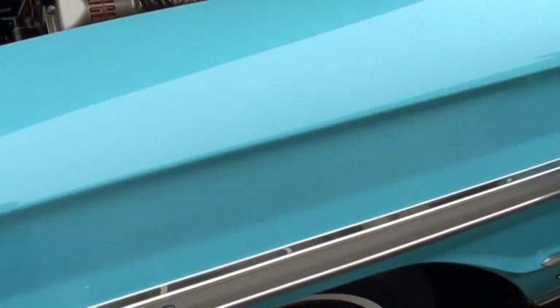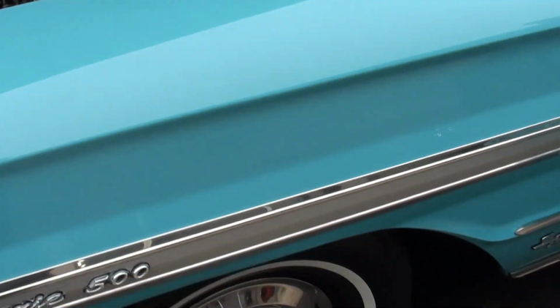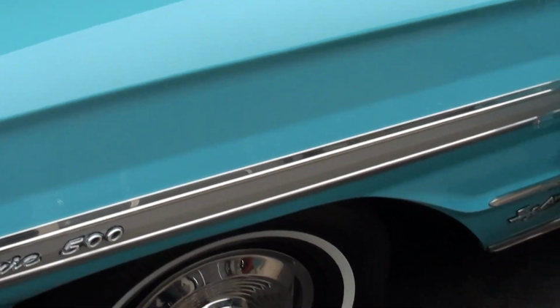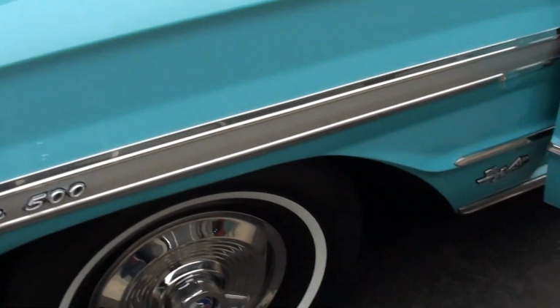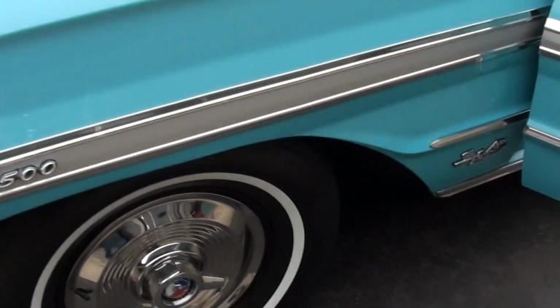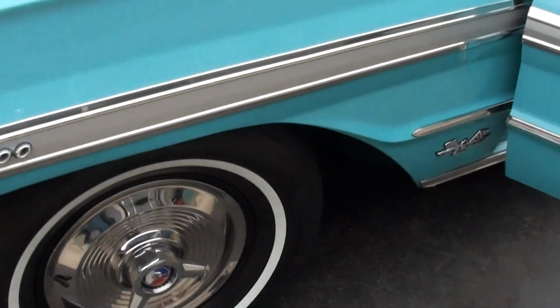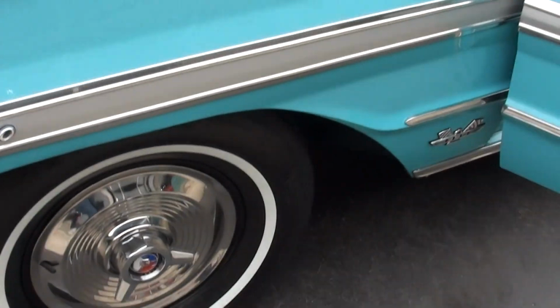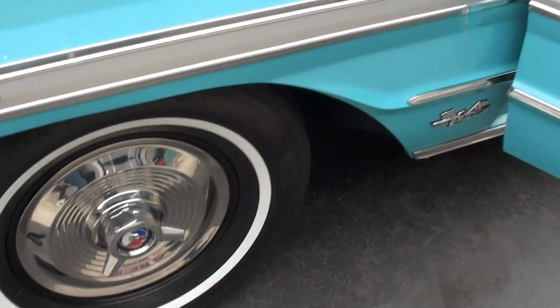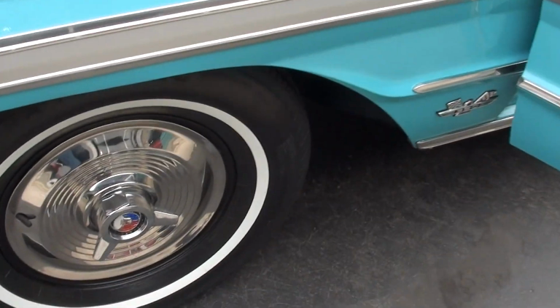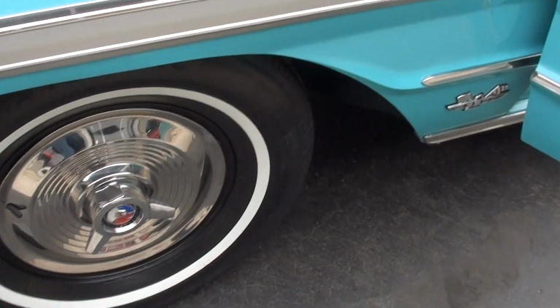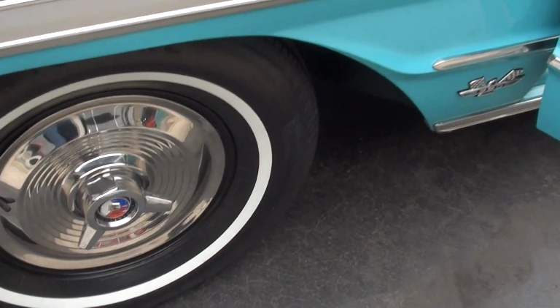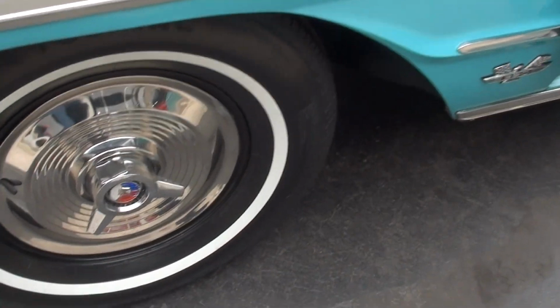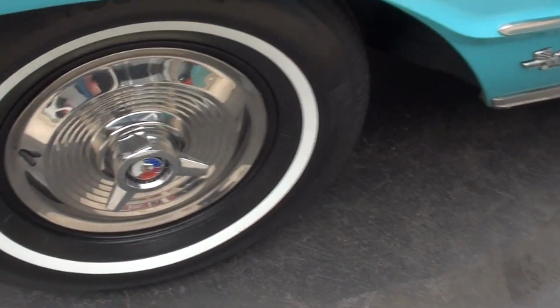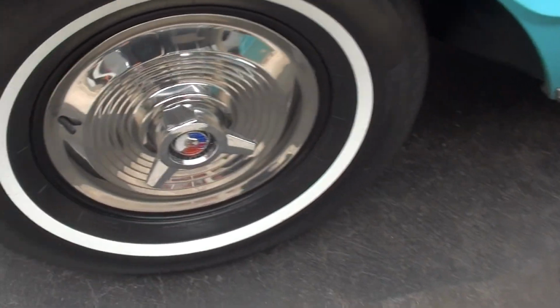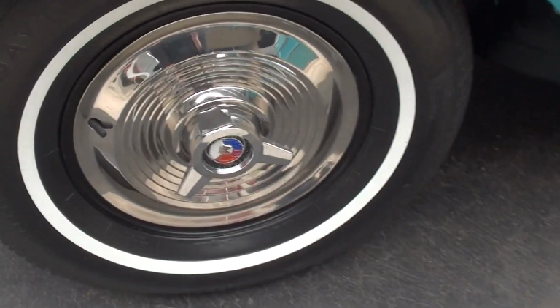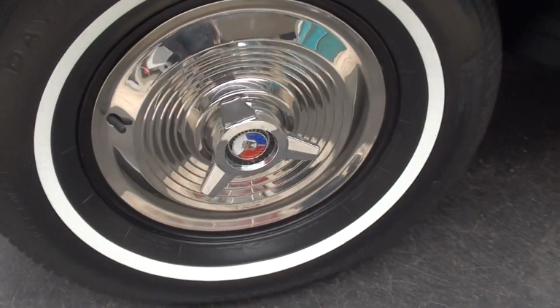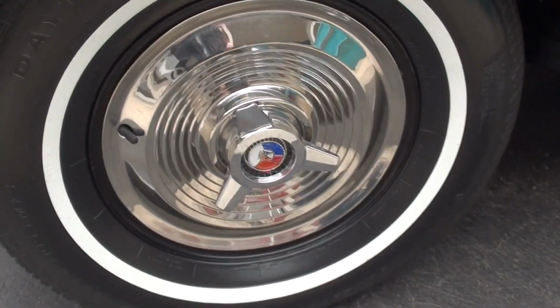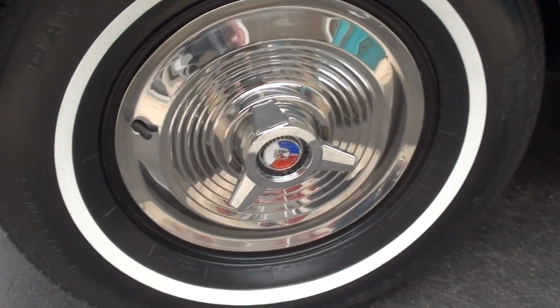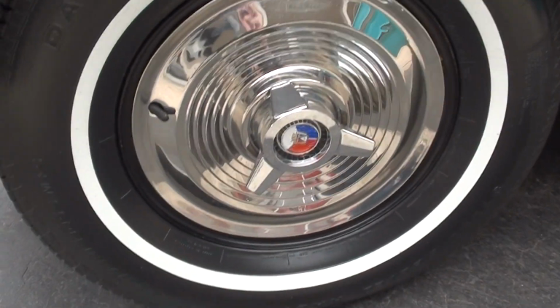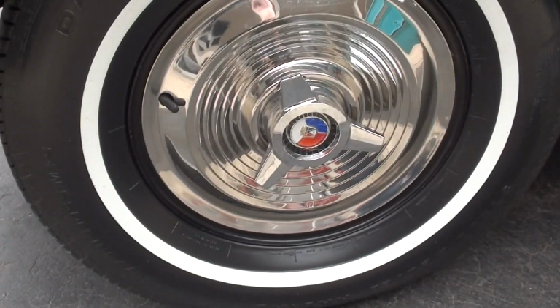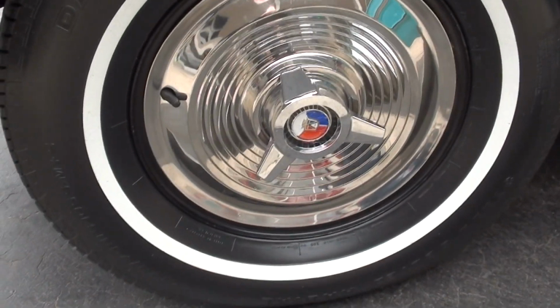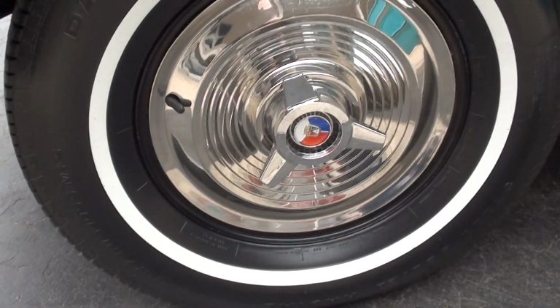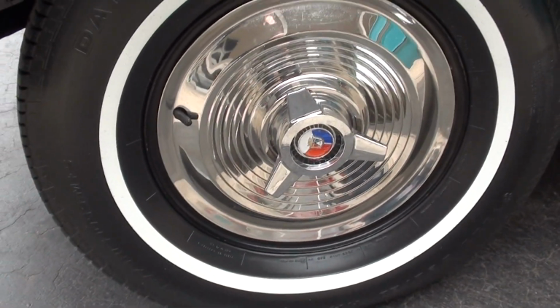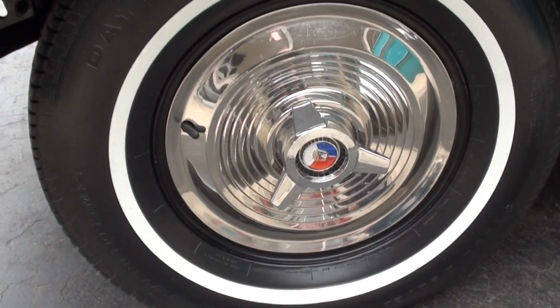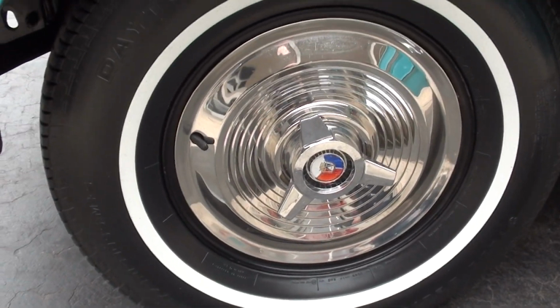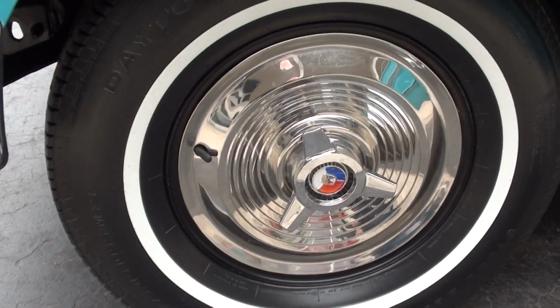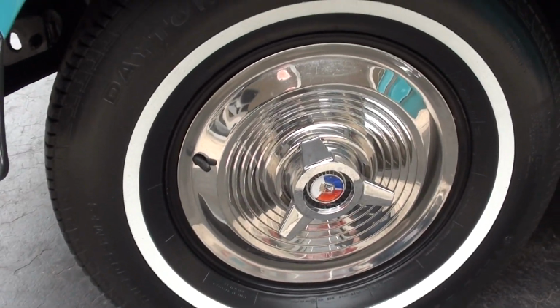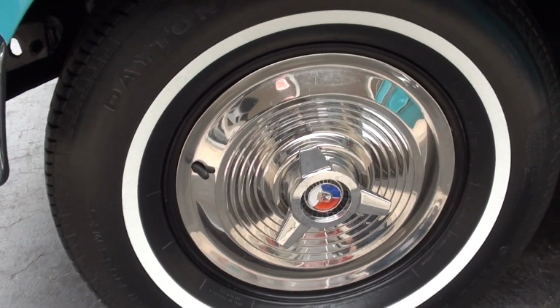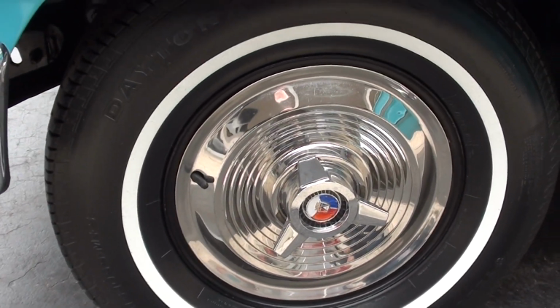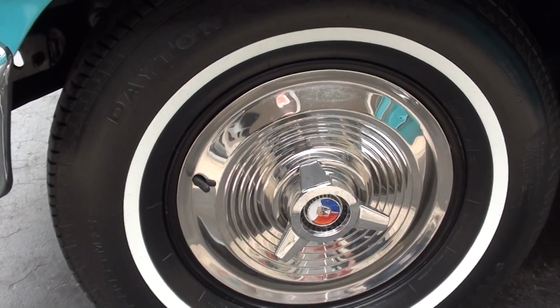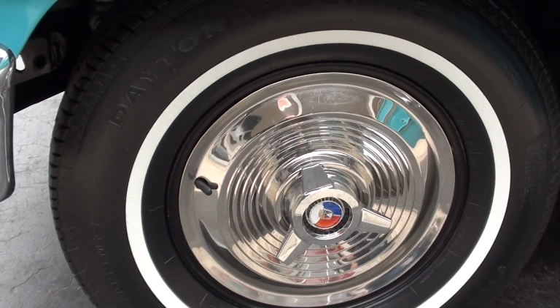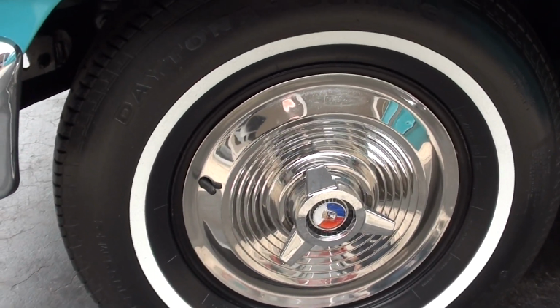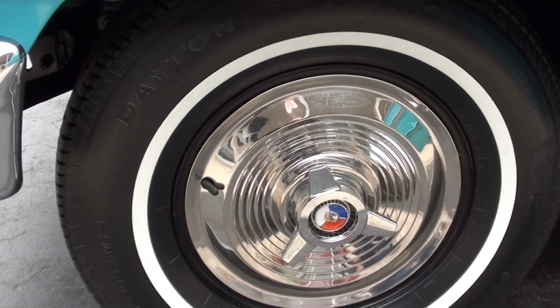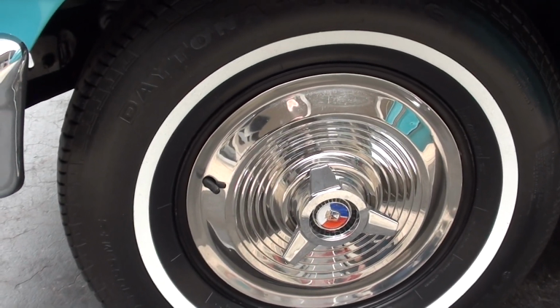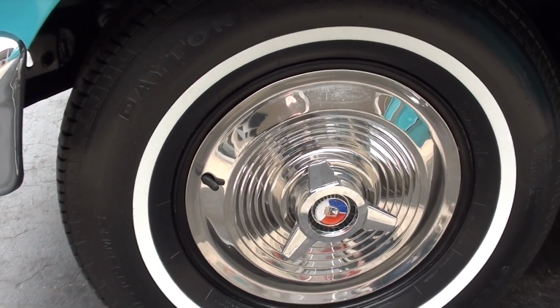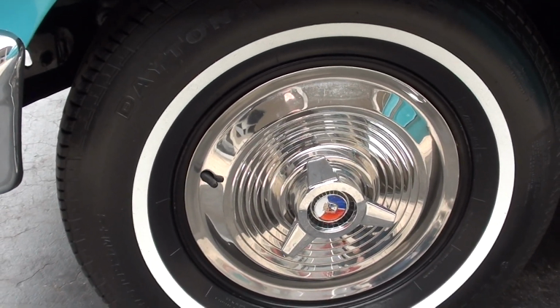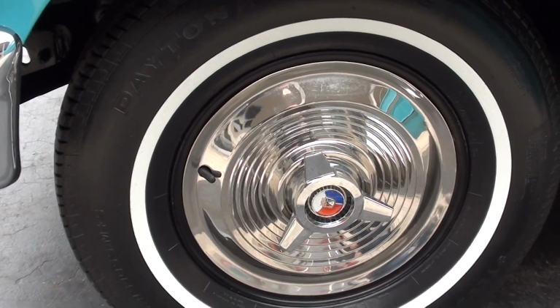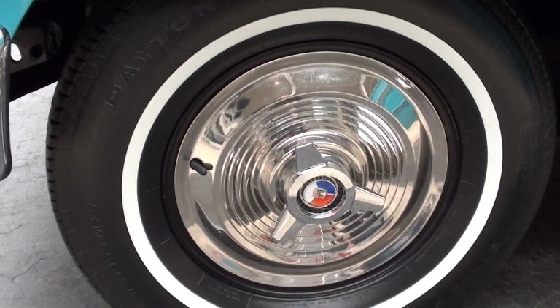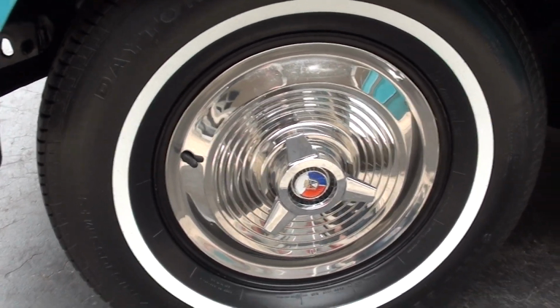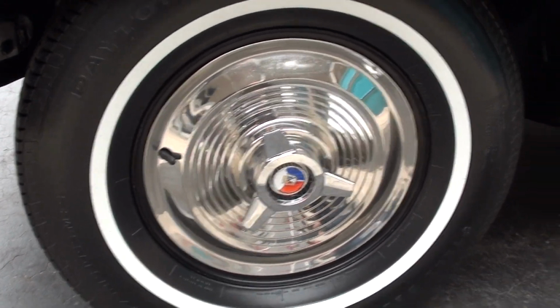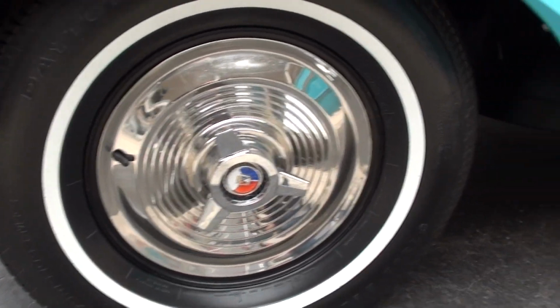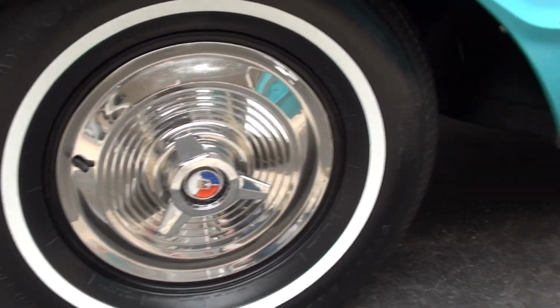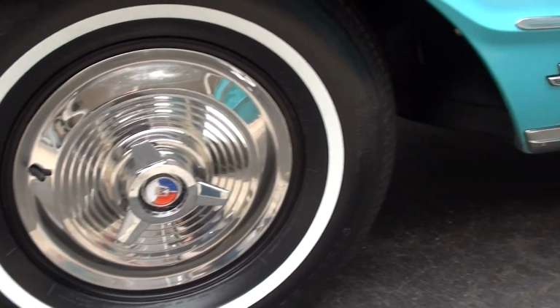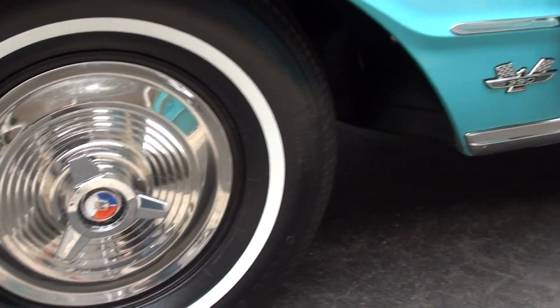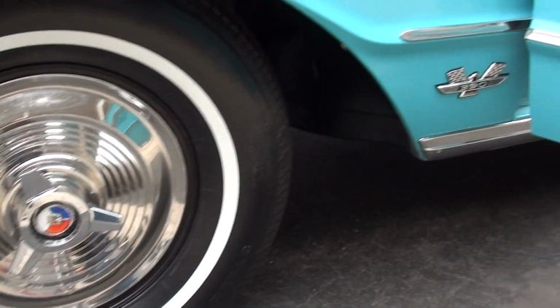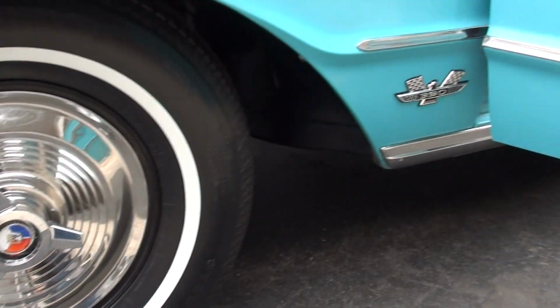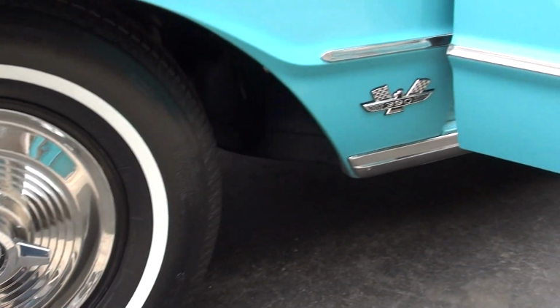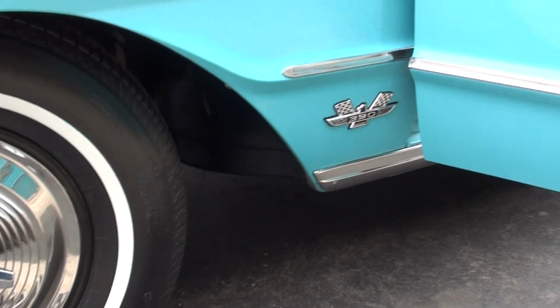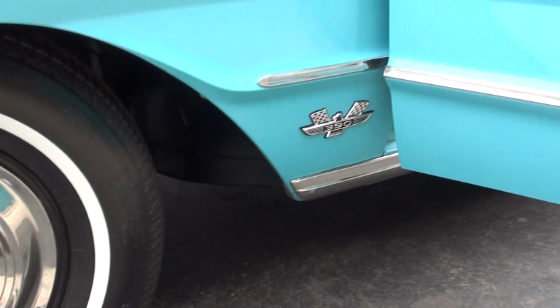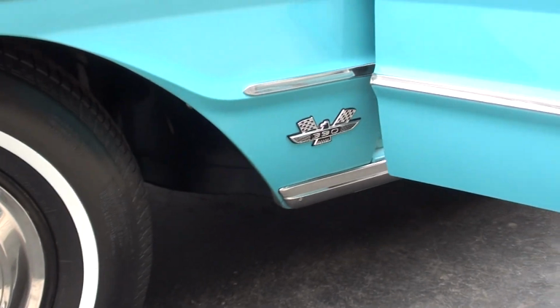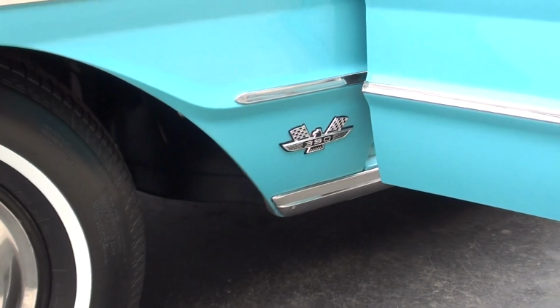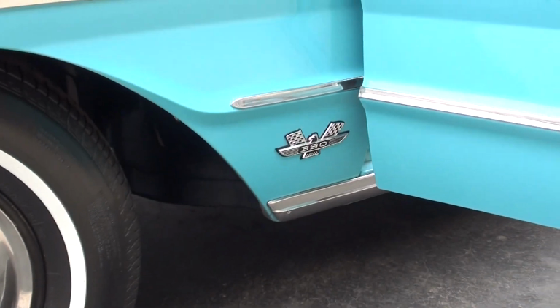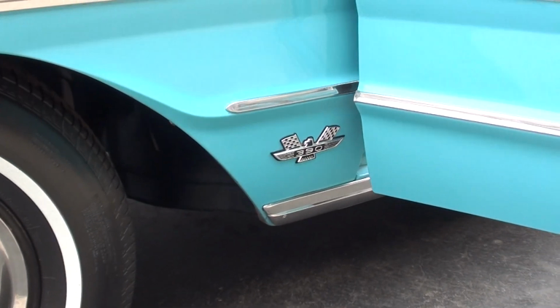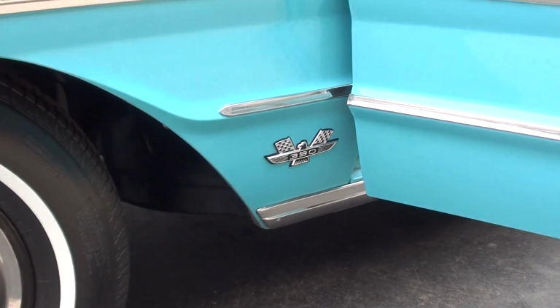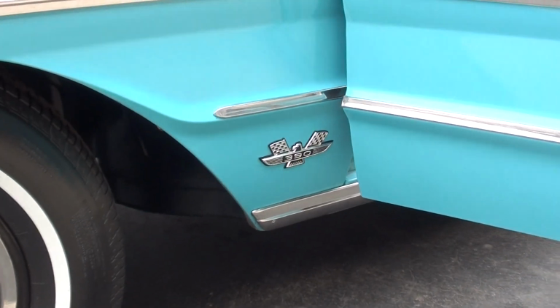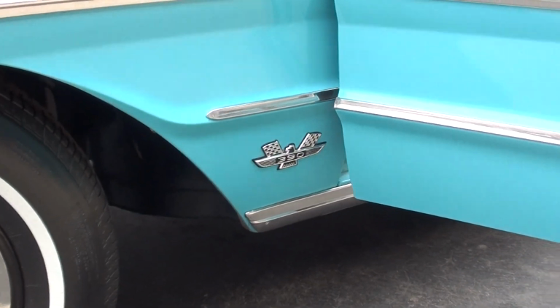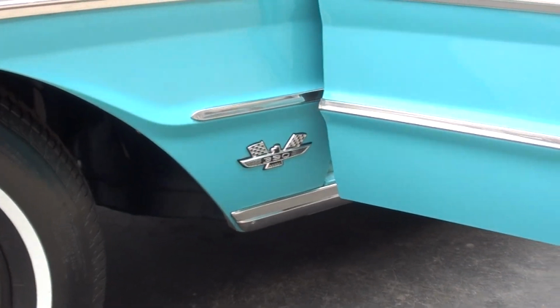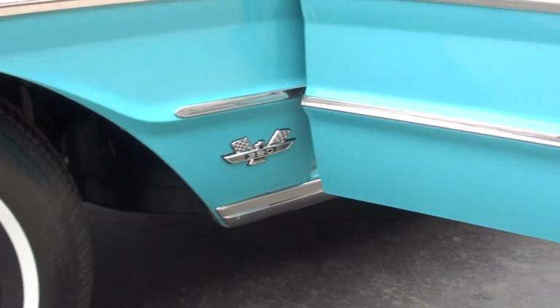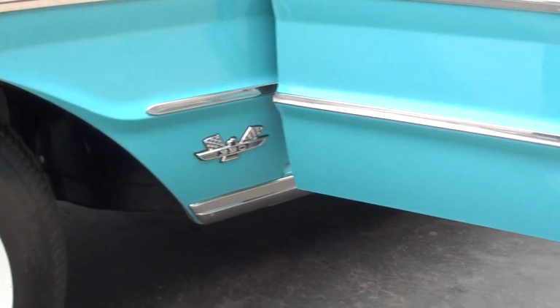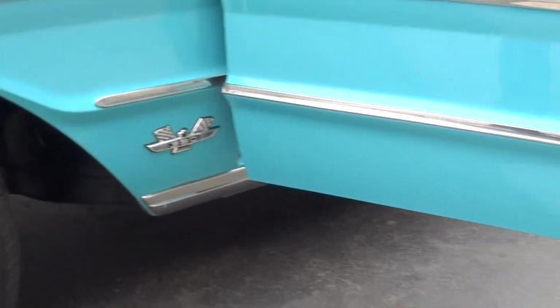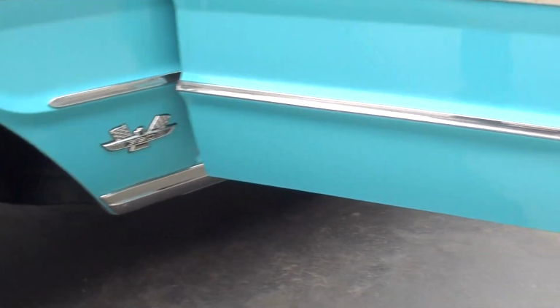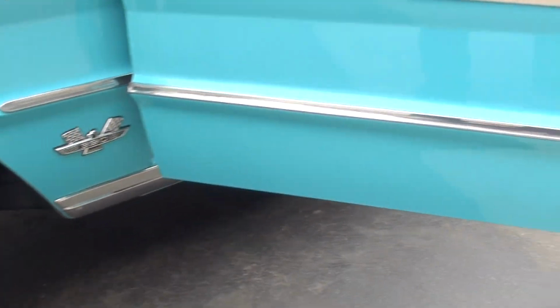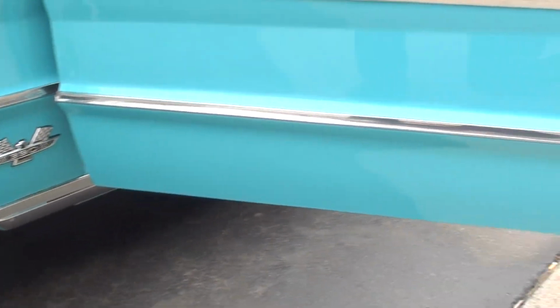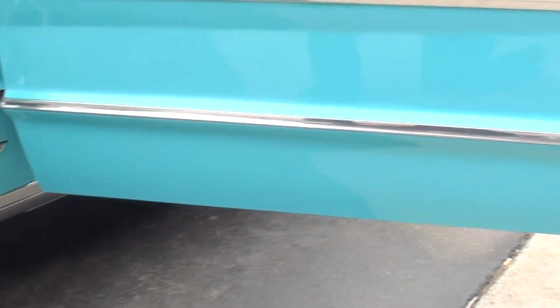I had one of these cars — I had a black one I sold a few years ago. They are cool cars.